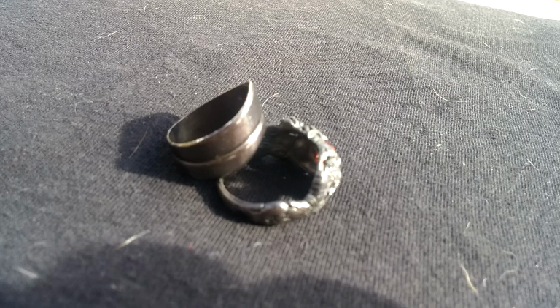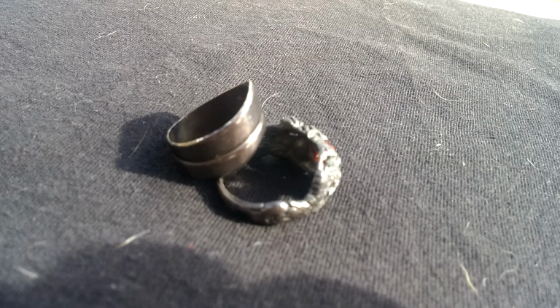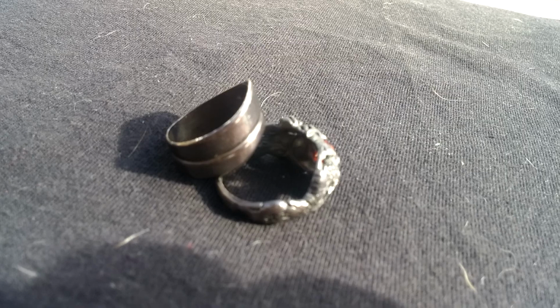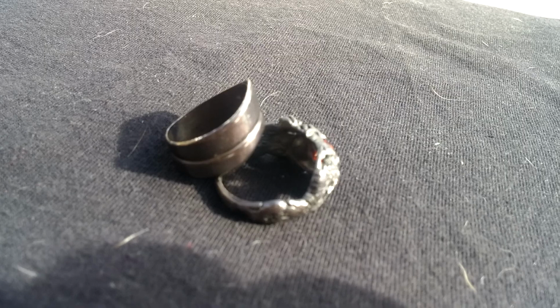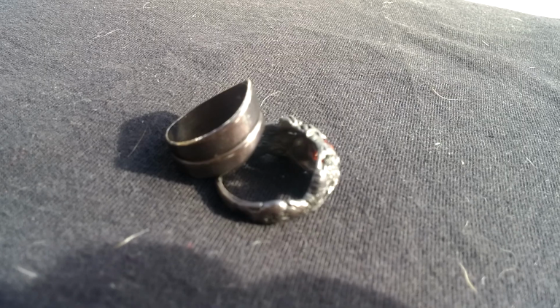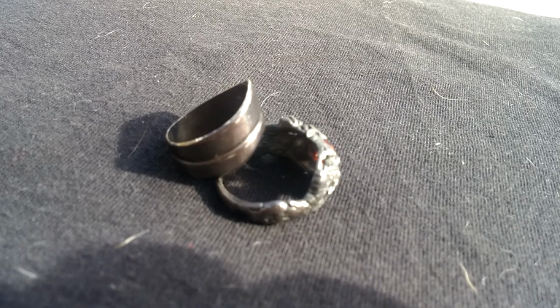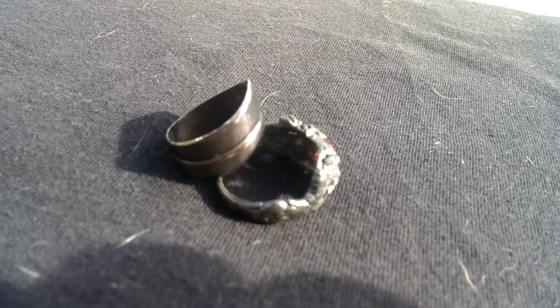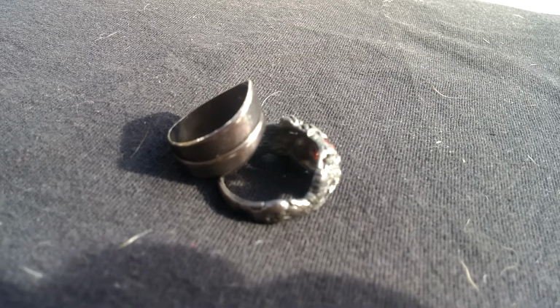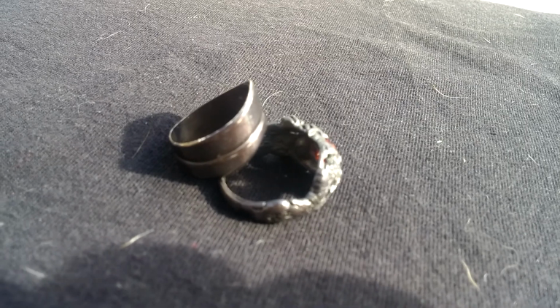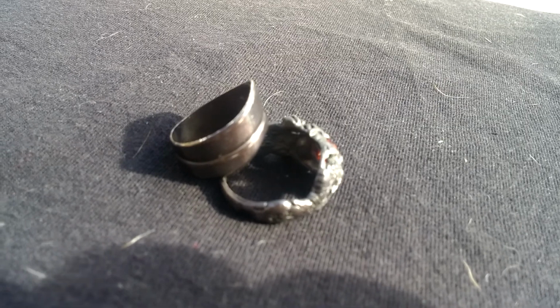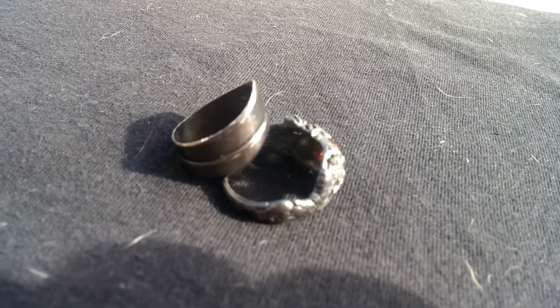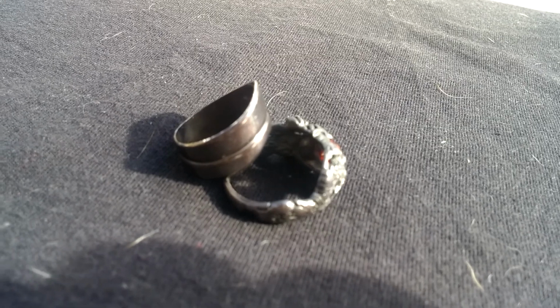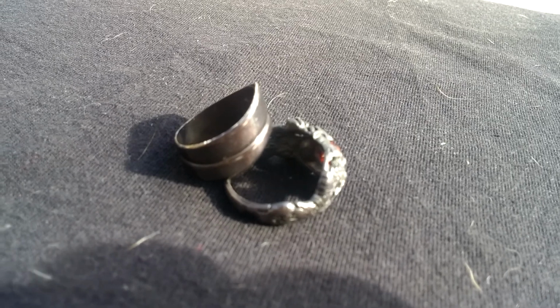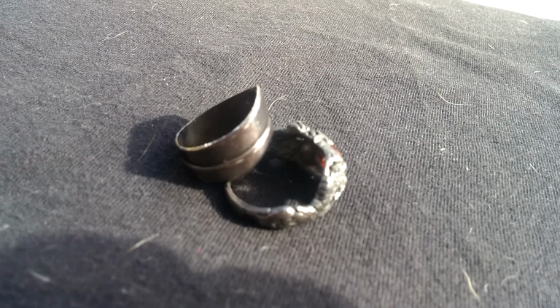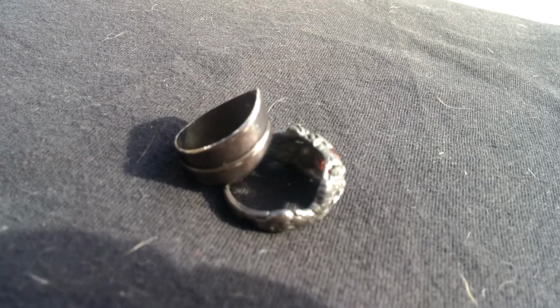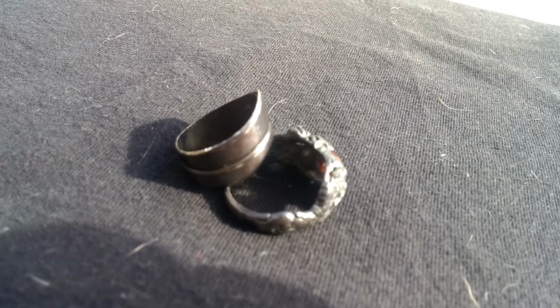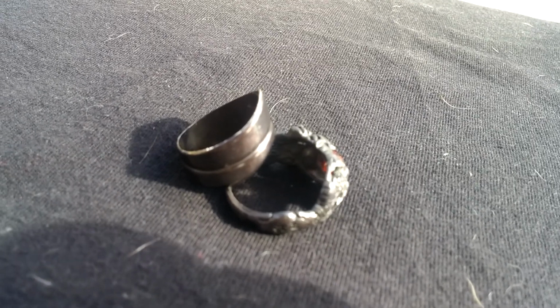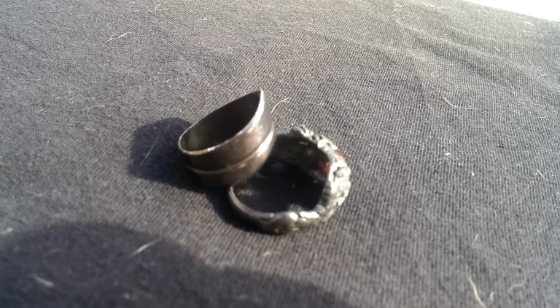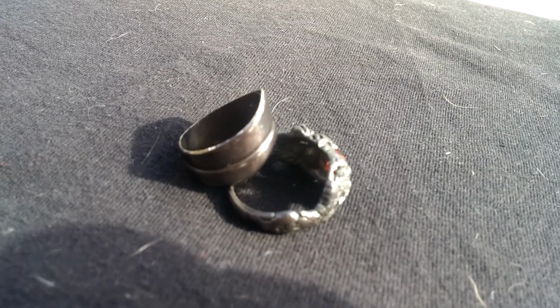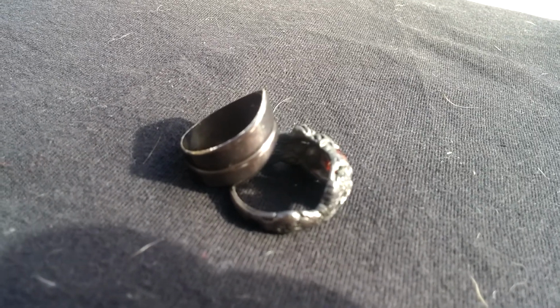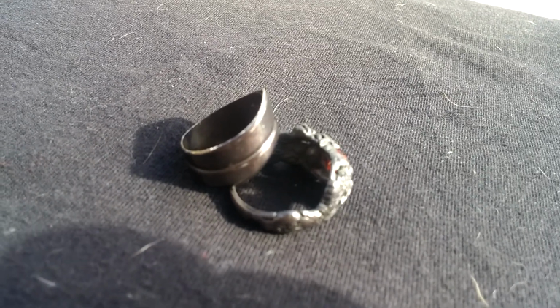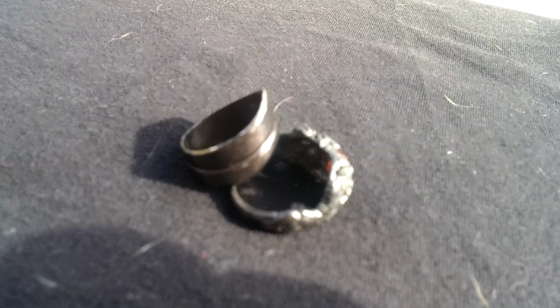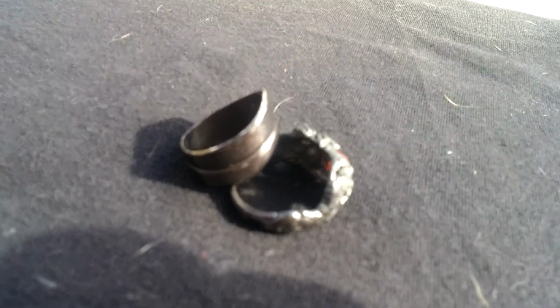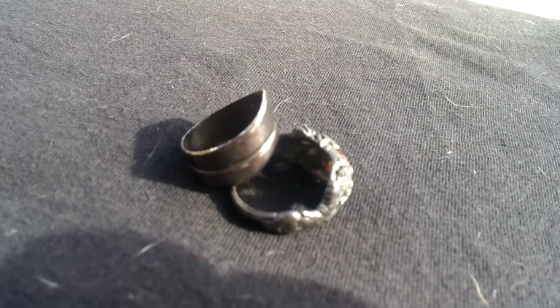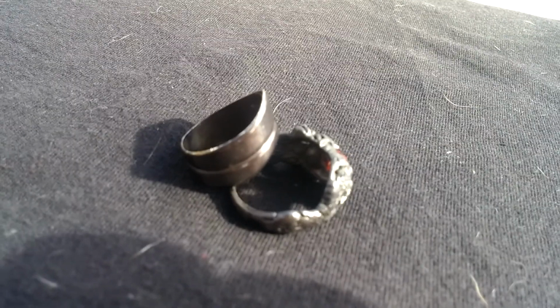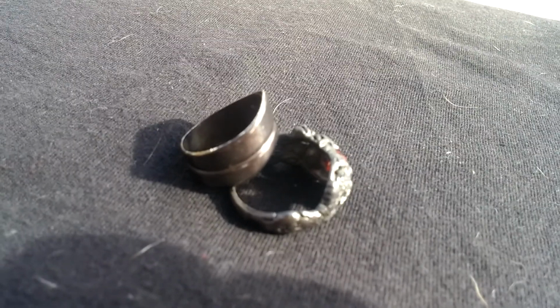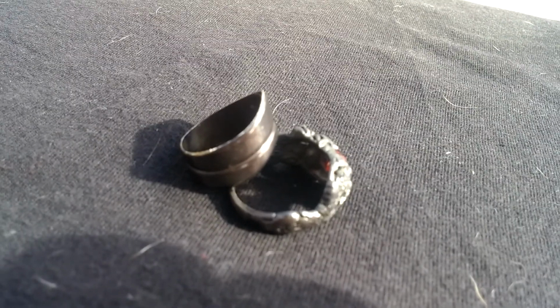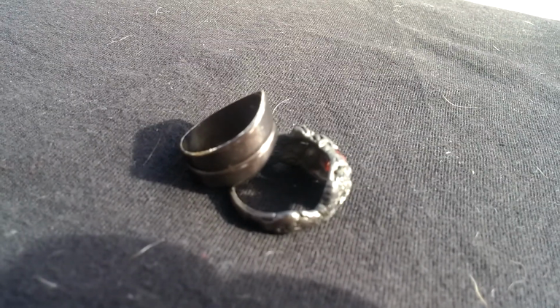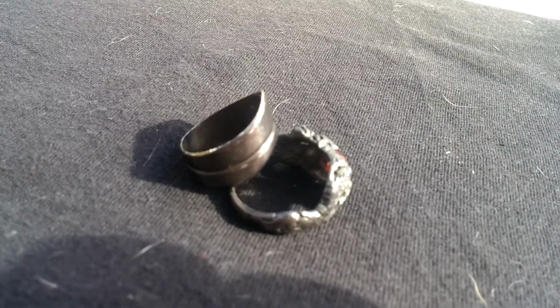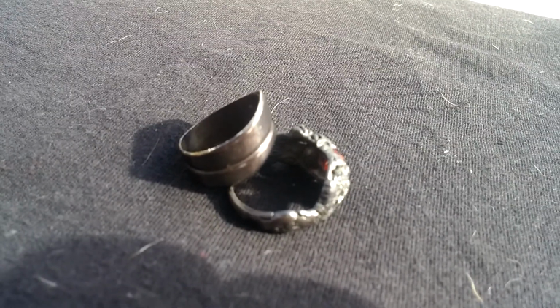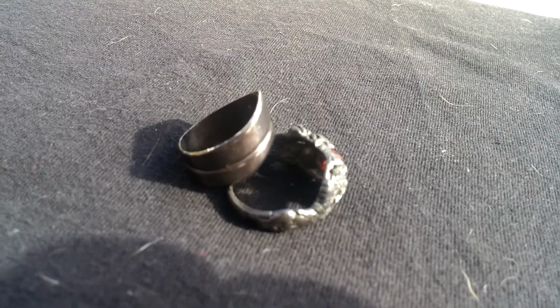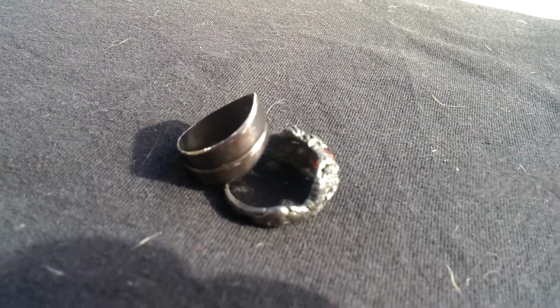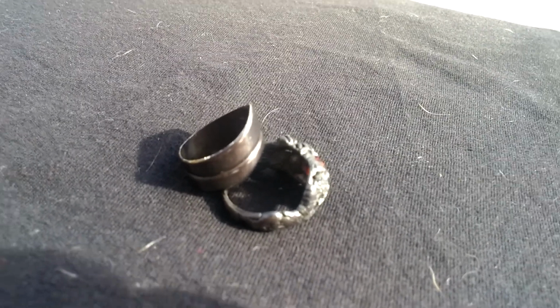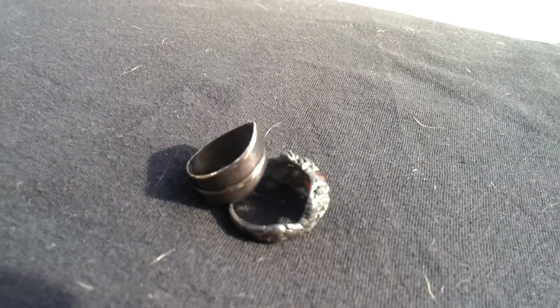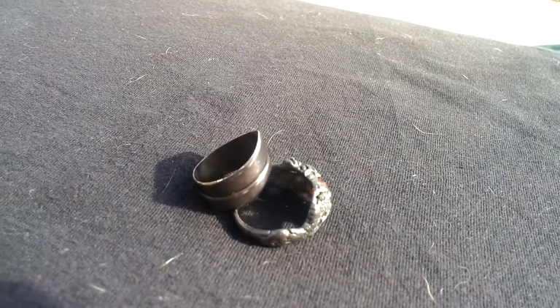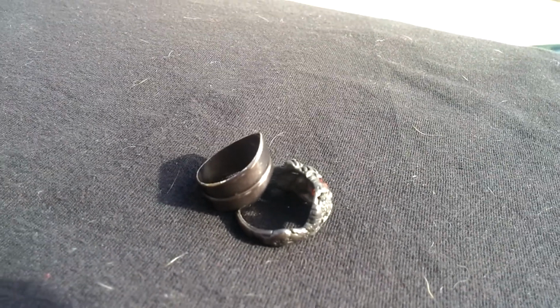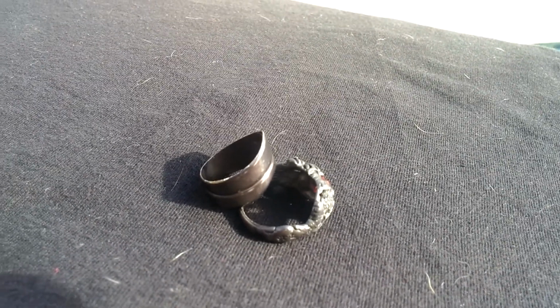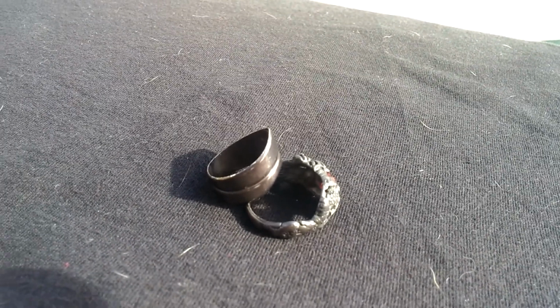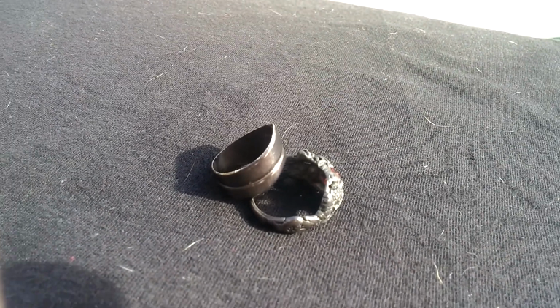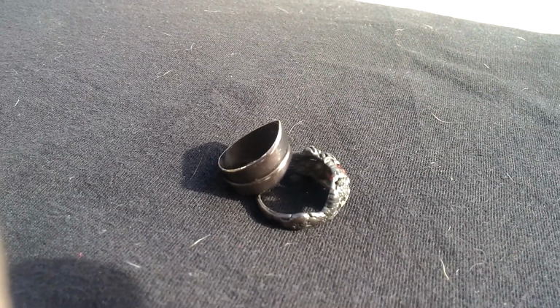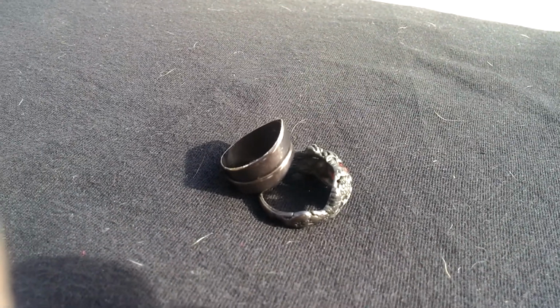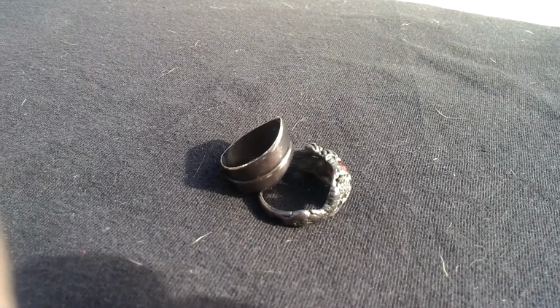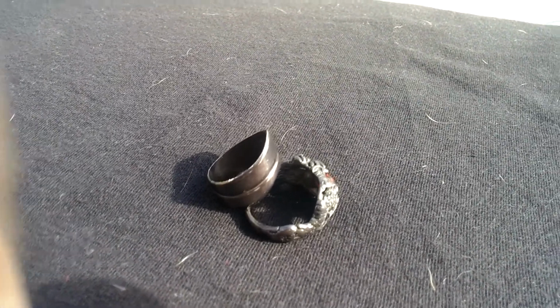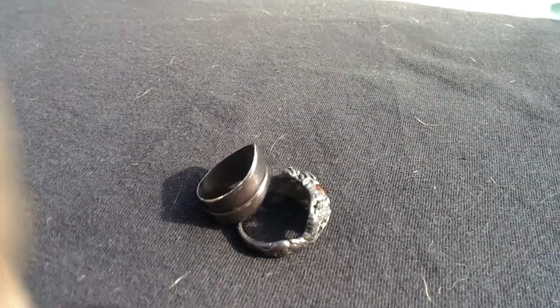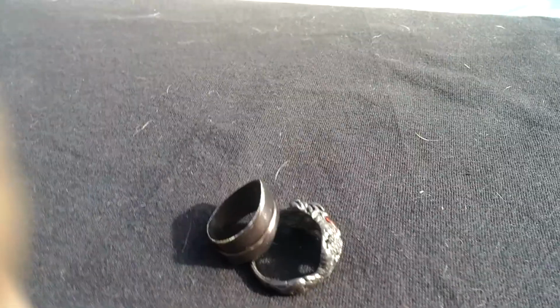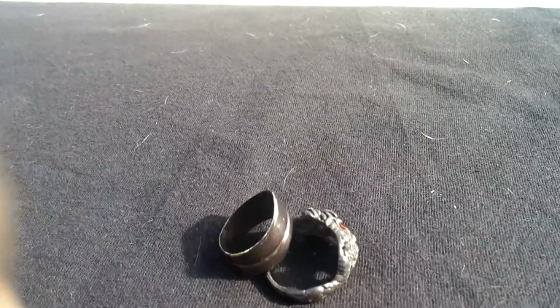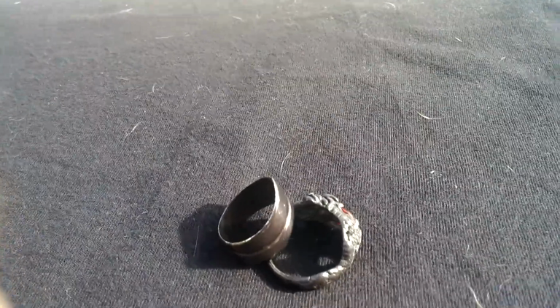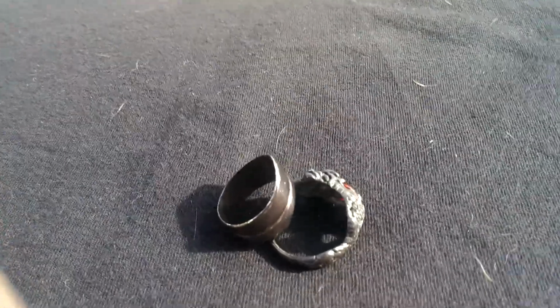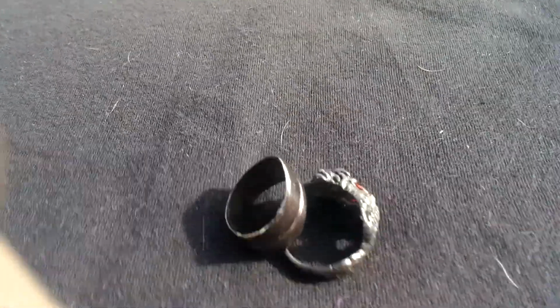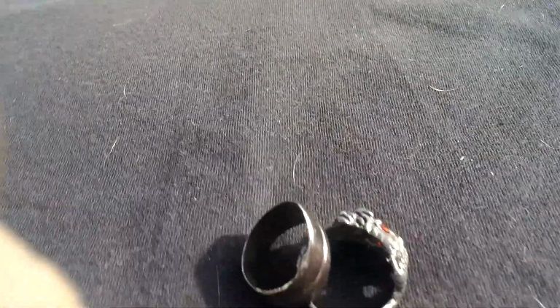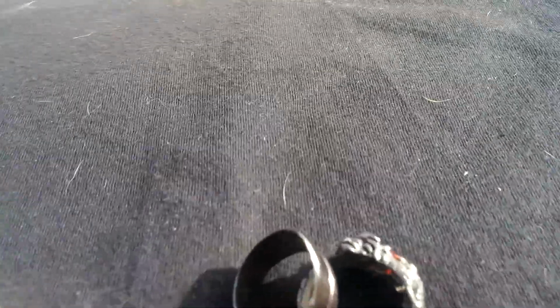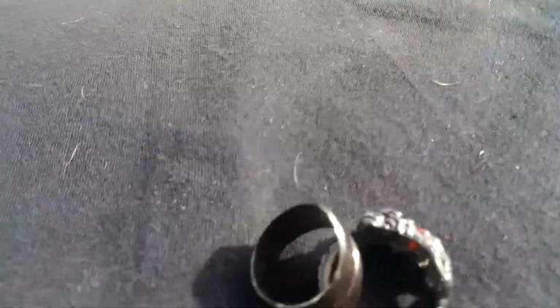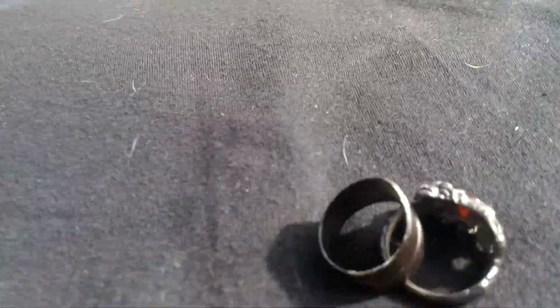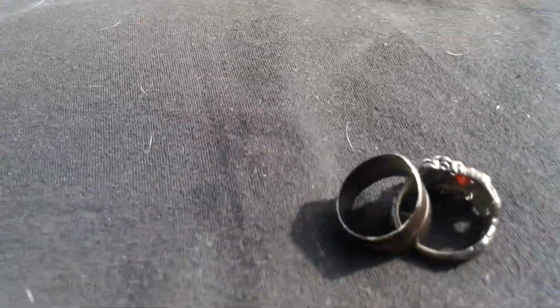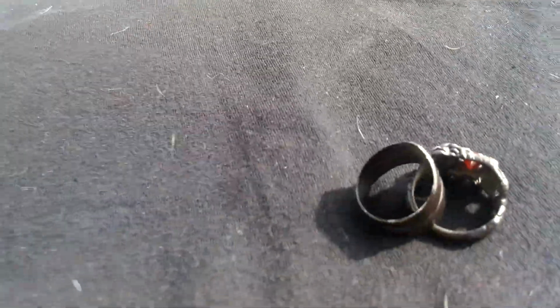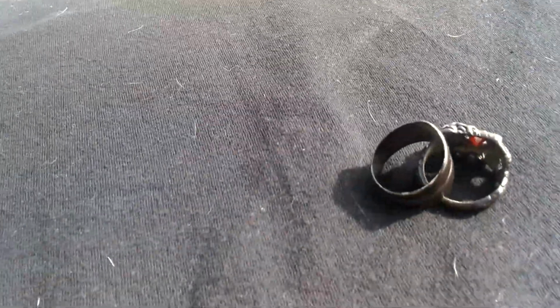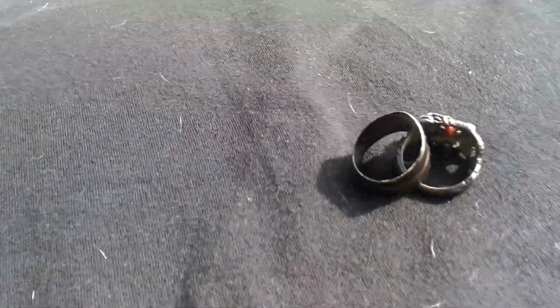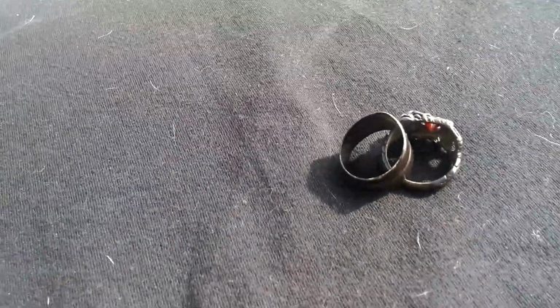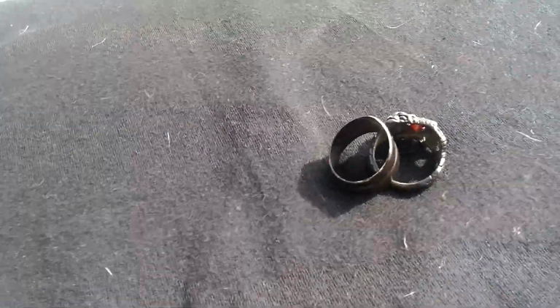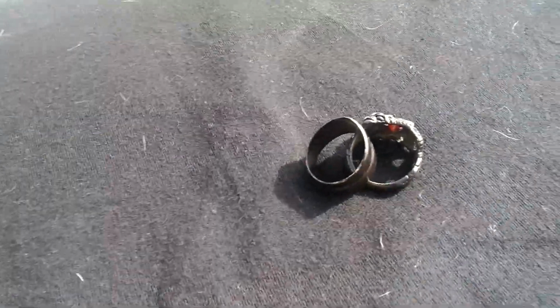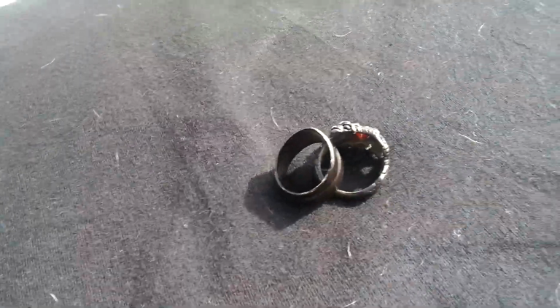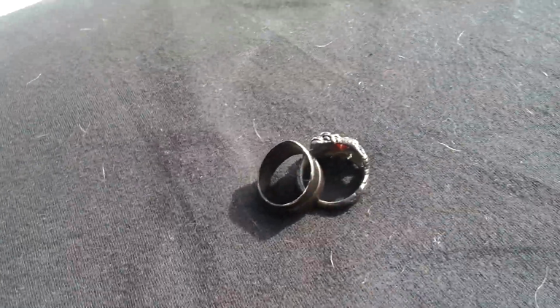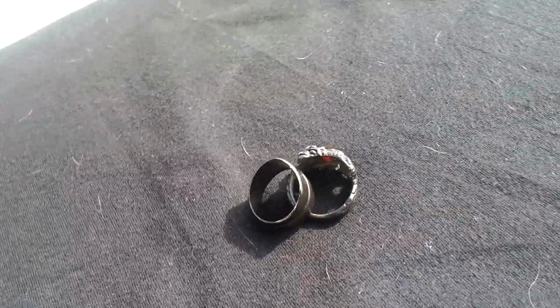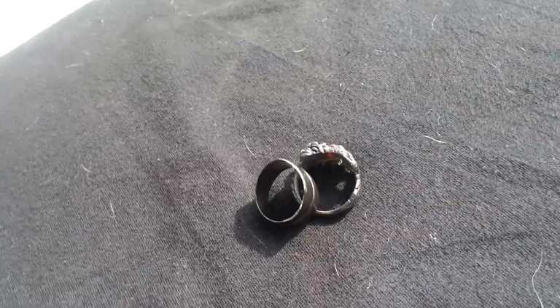I watched the Nerd Rage video on how to anodize and I decided to try to do it with some rings that I had at the house.